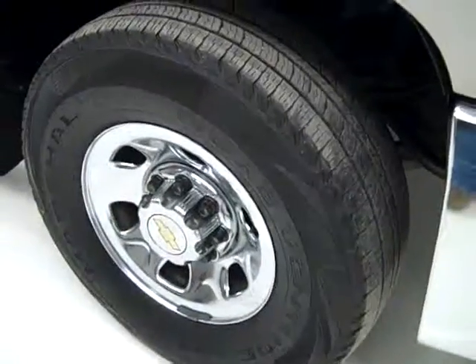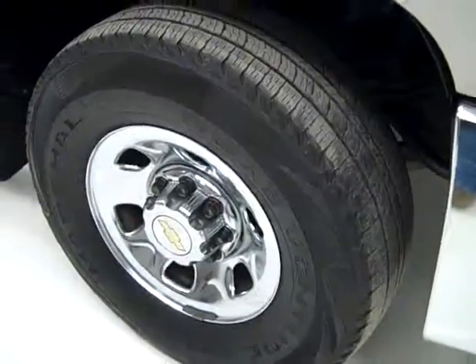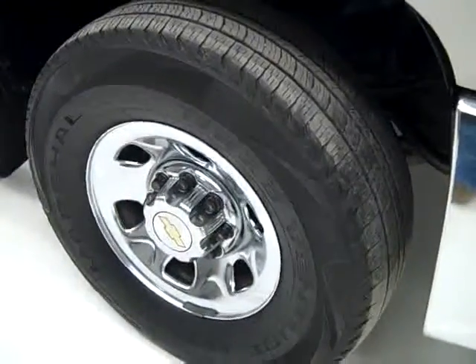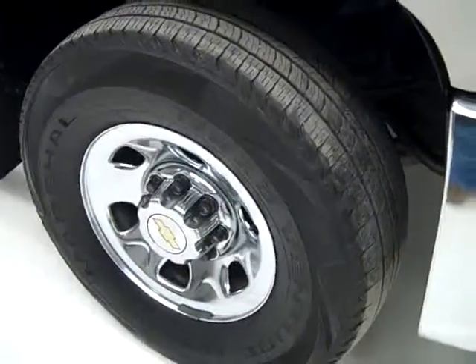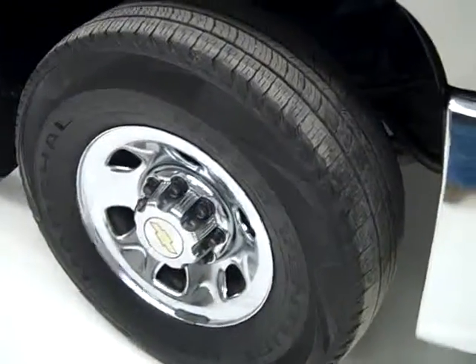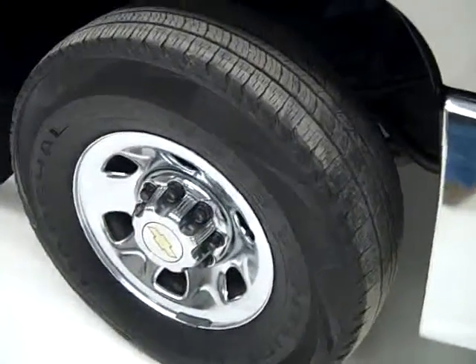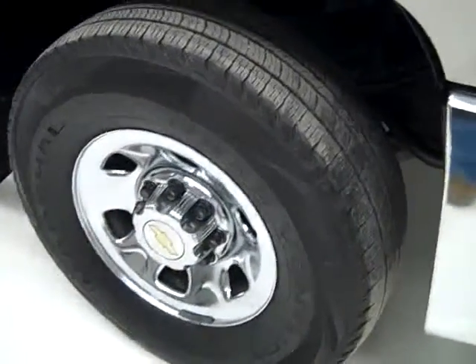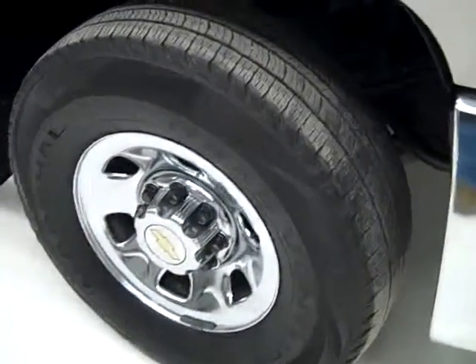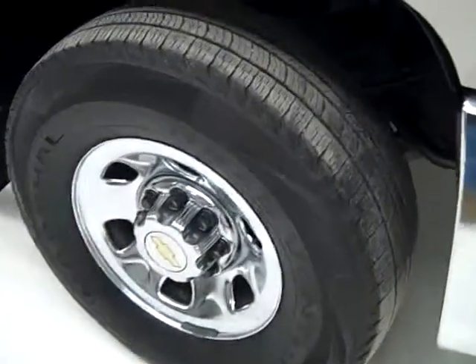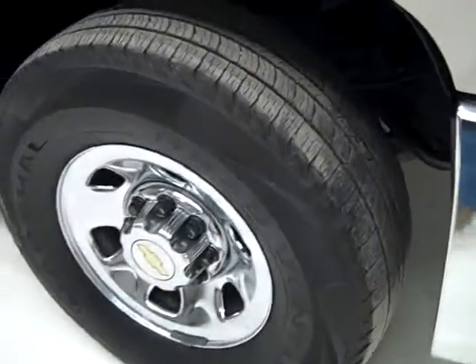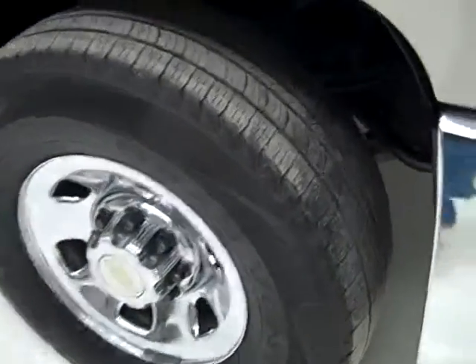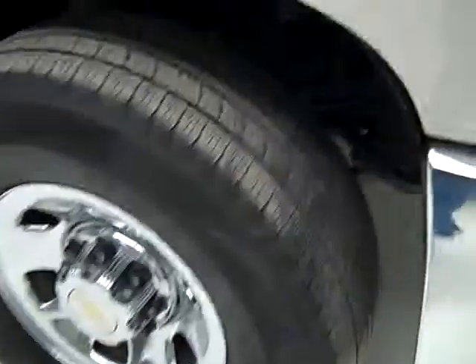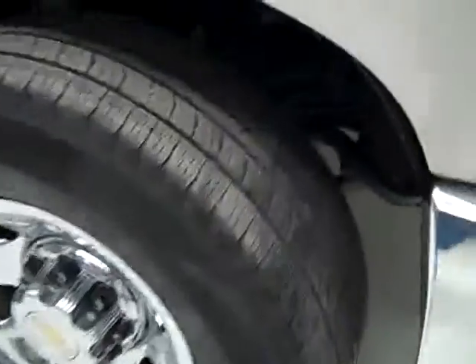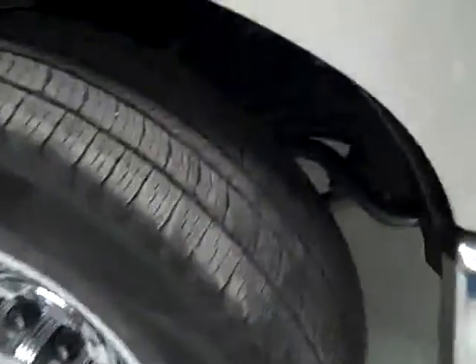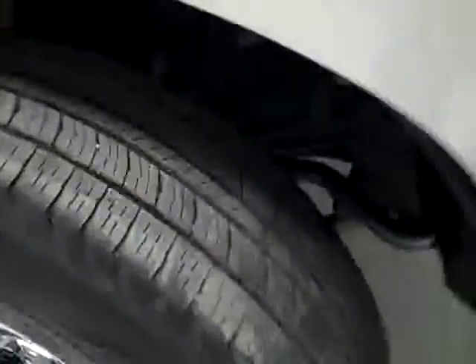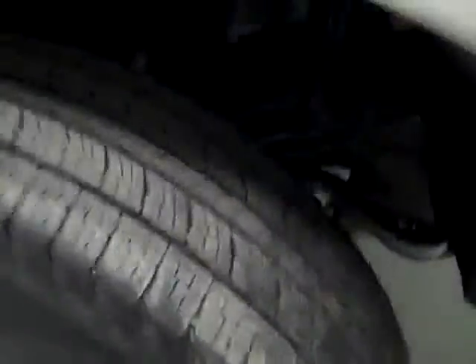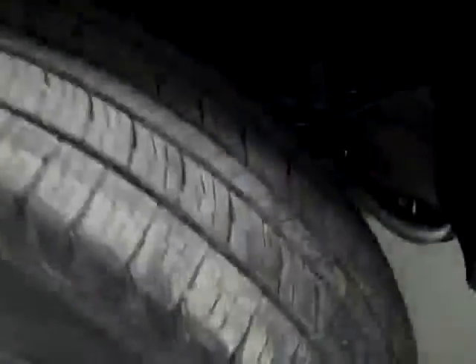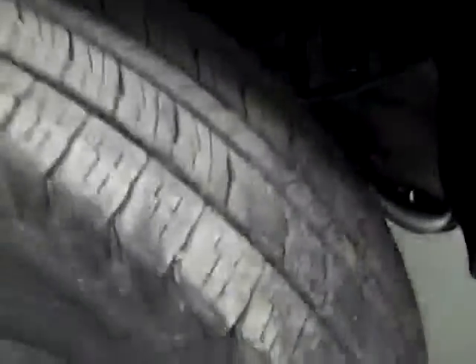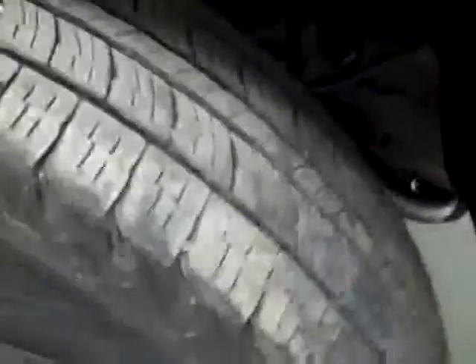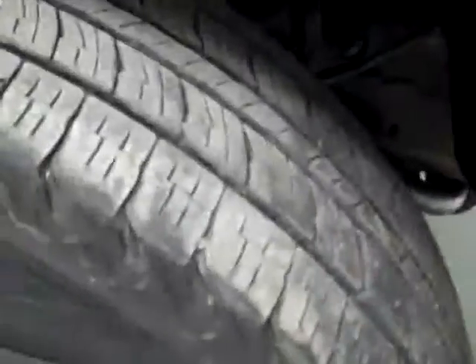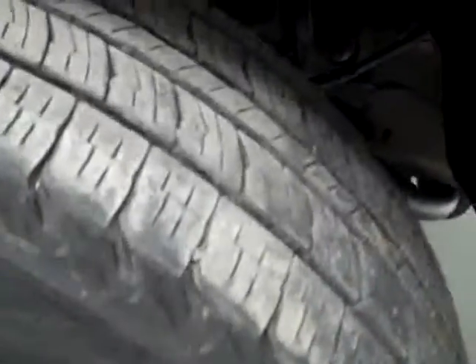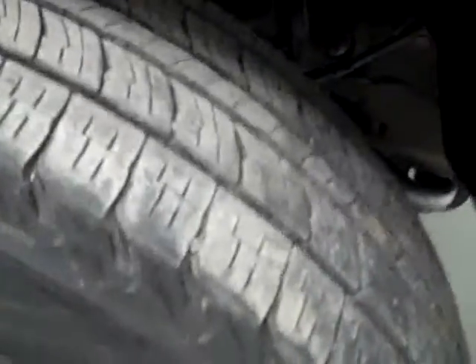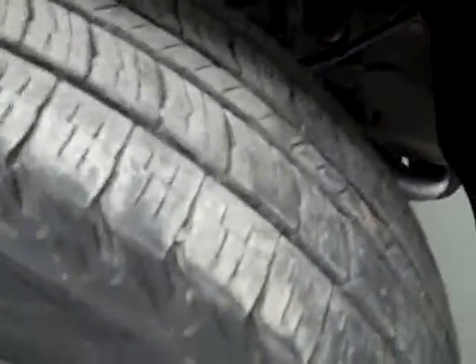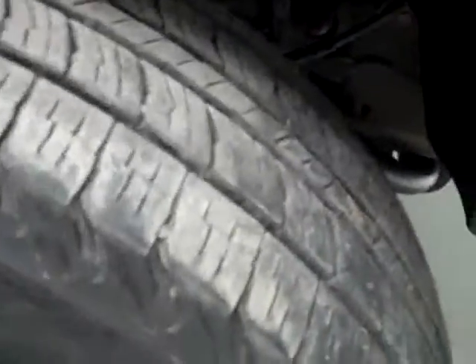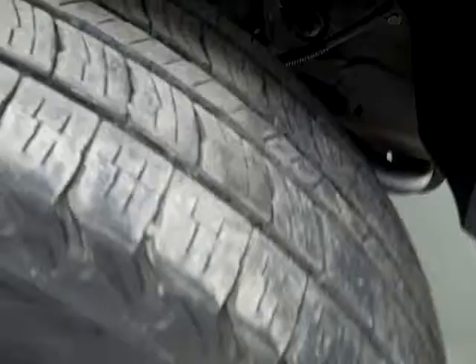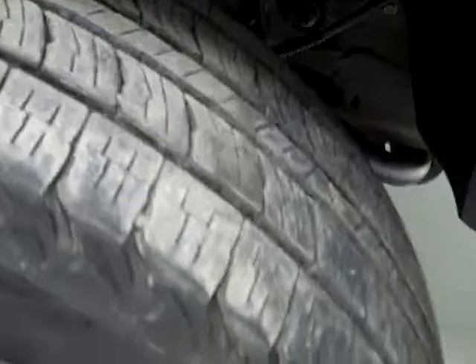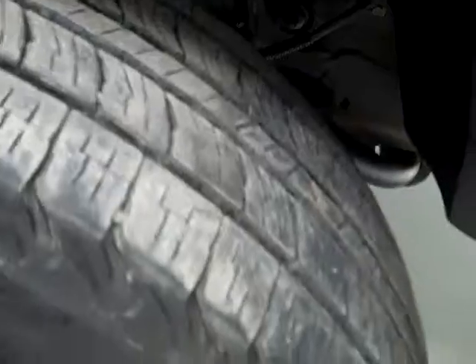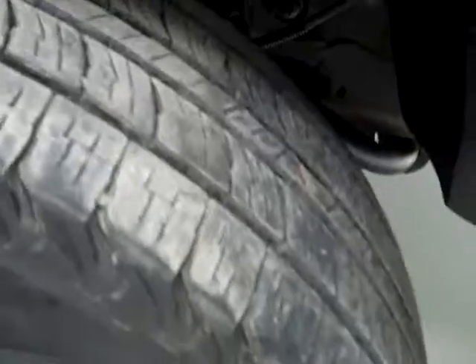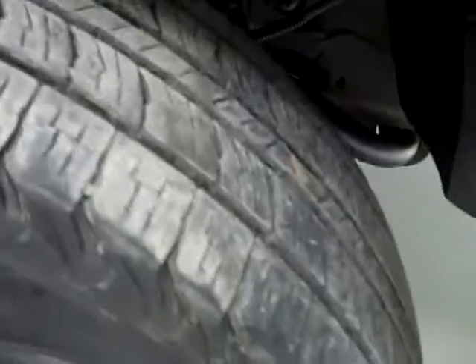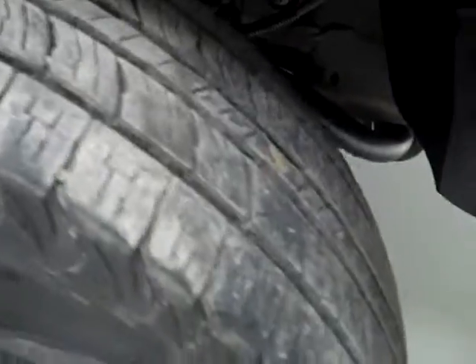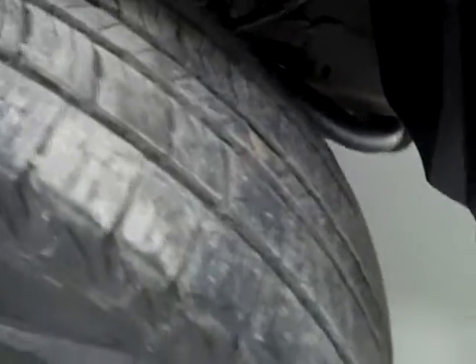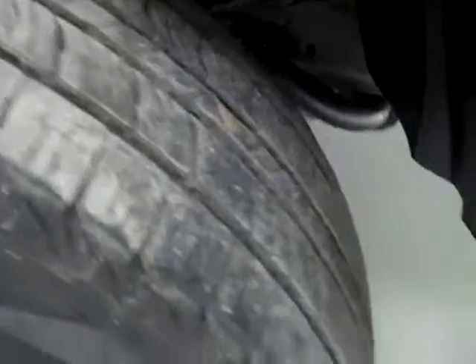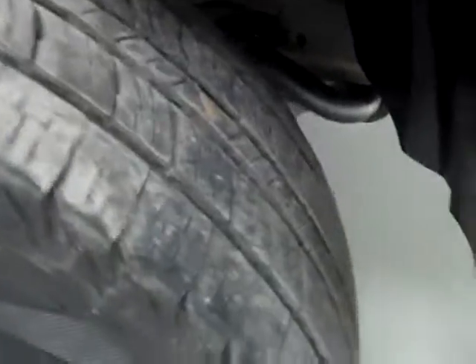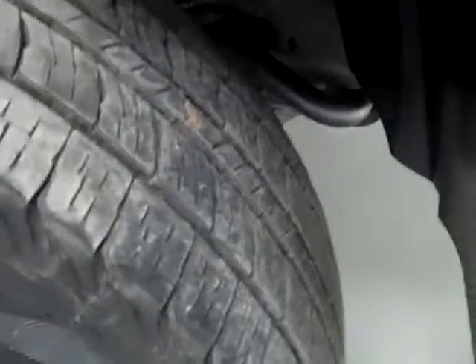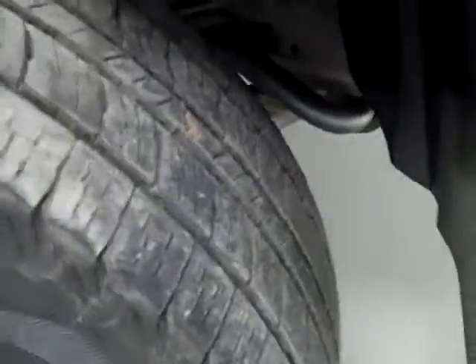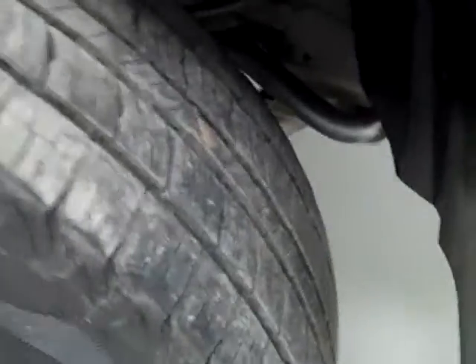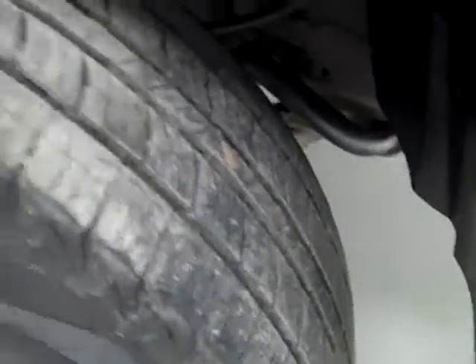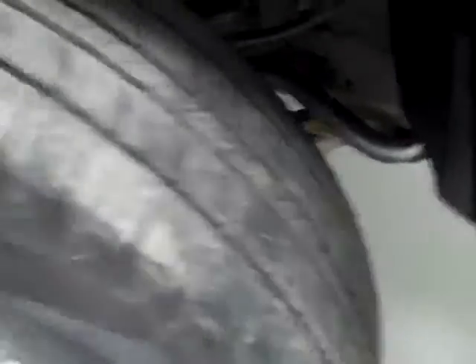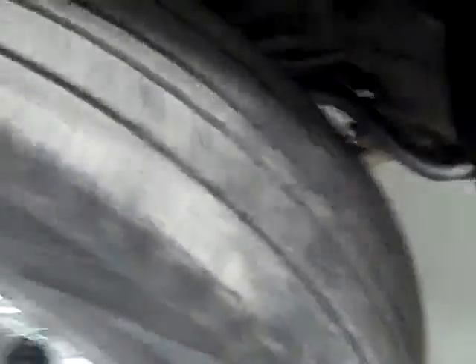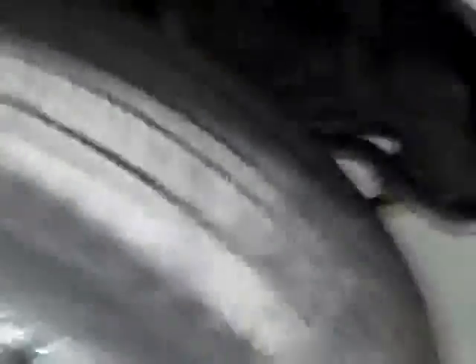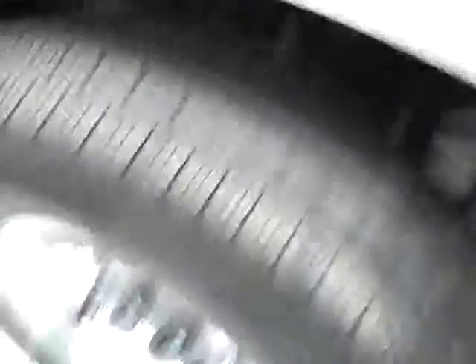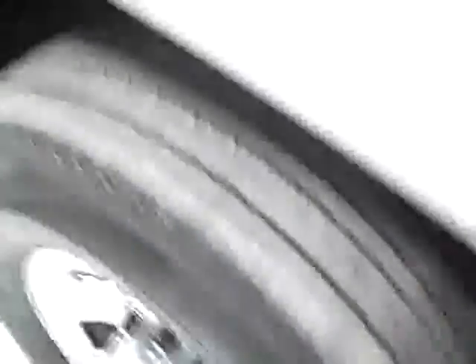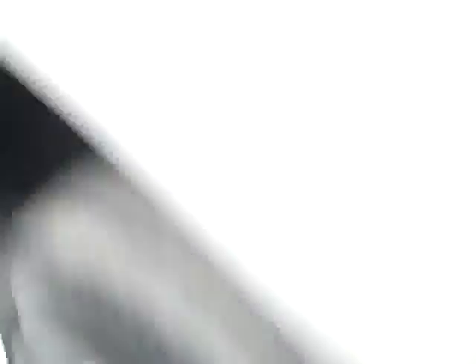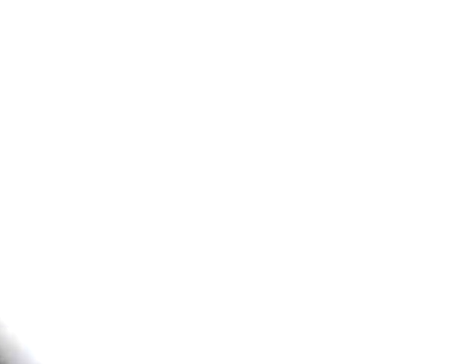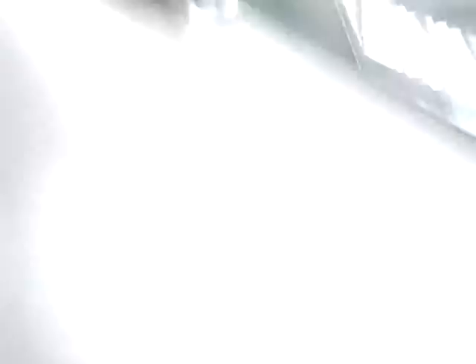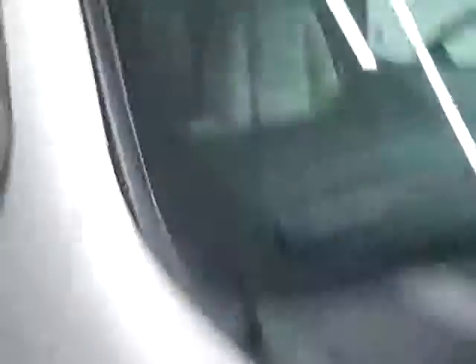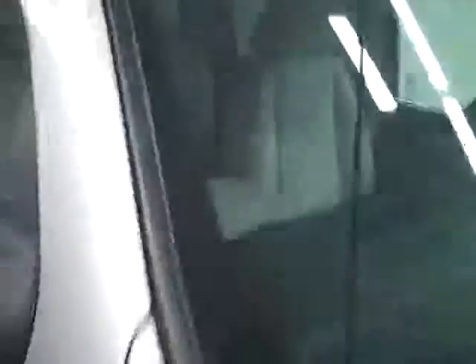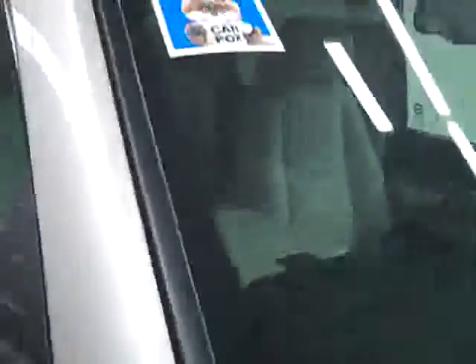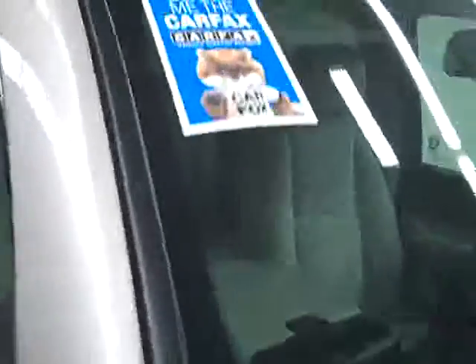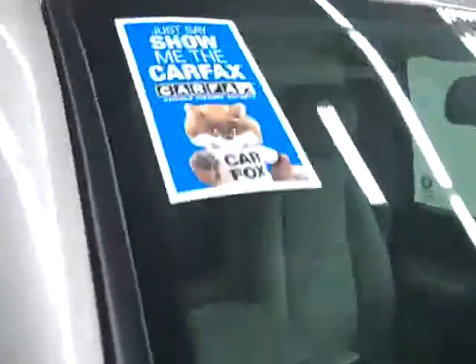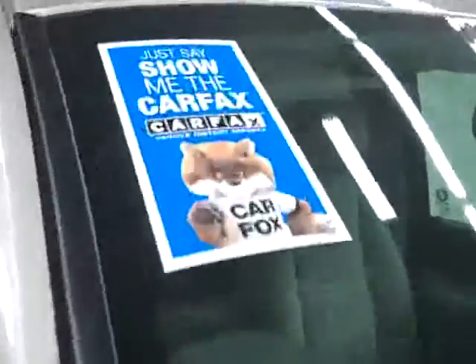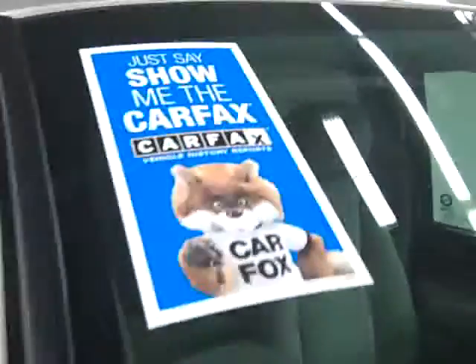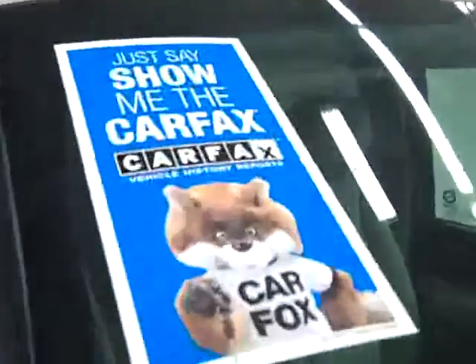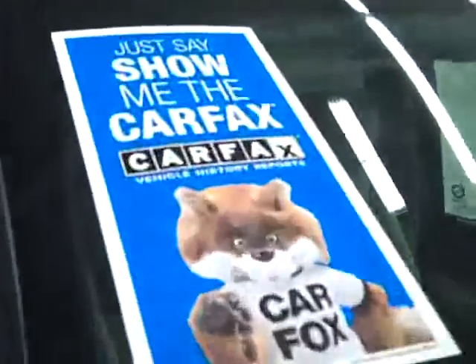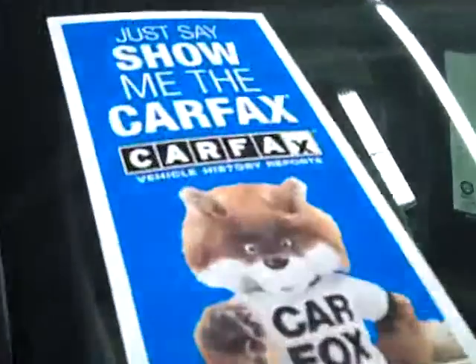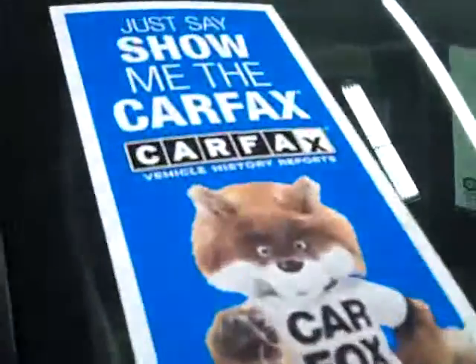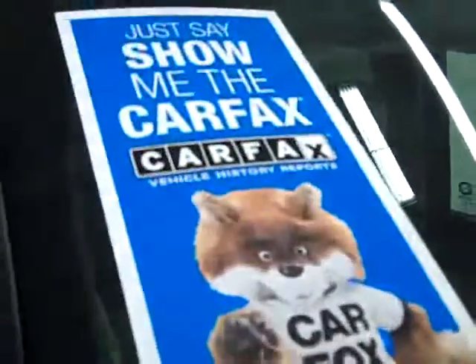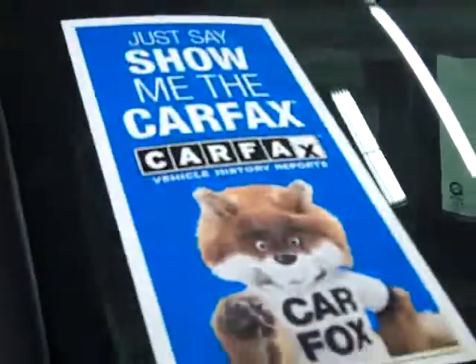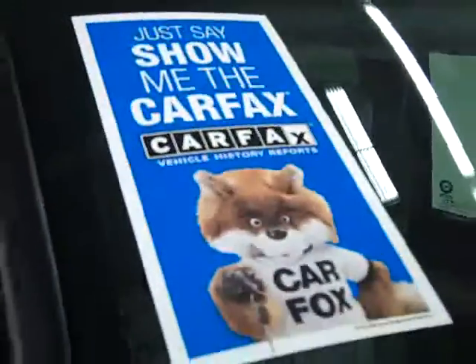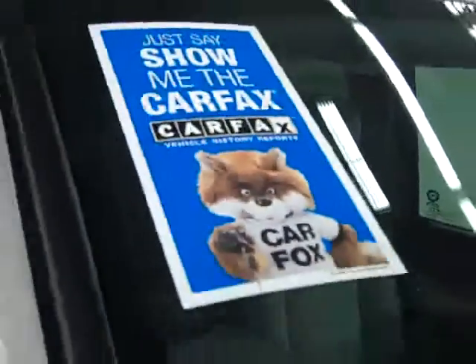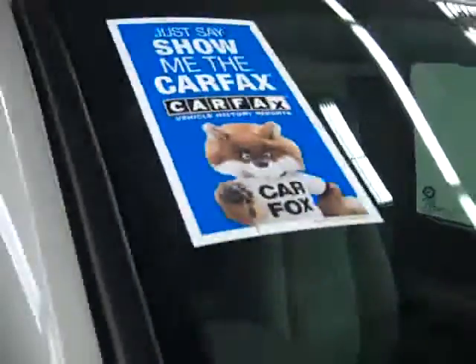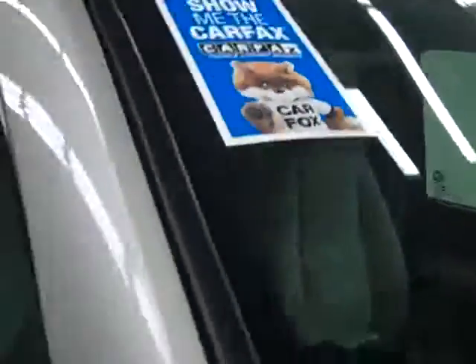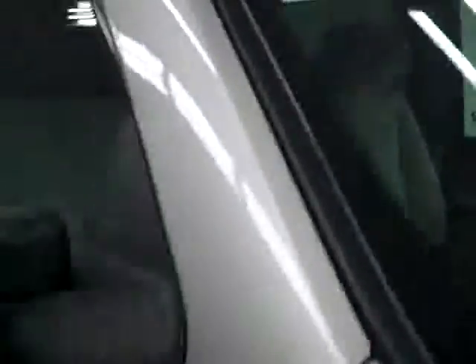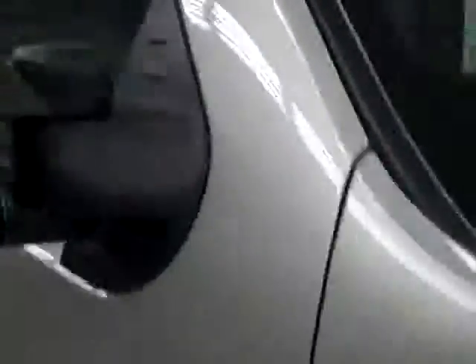These Marshall Road Venture tires have 50, probably even 60% of their tread left. And this vehicle also has a clean Carfax.